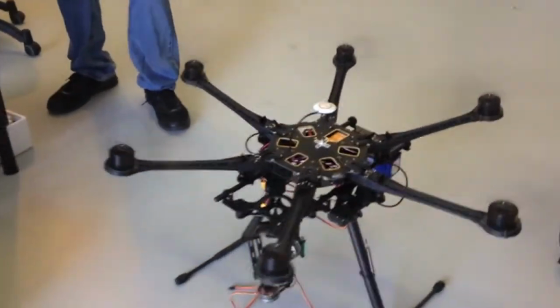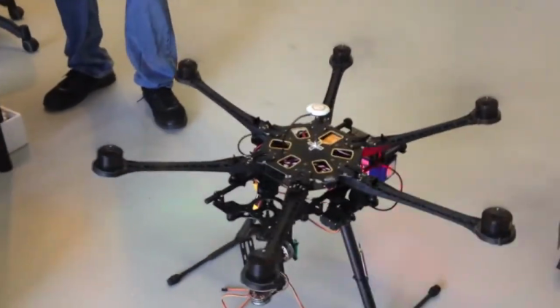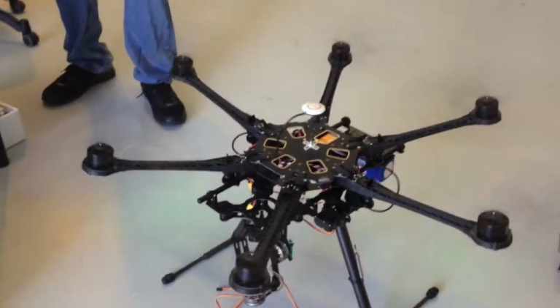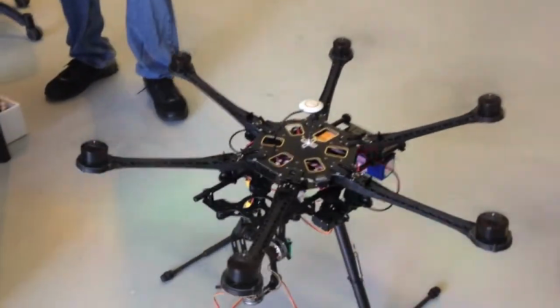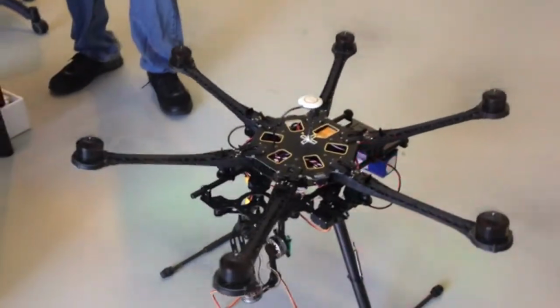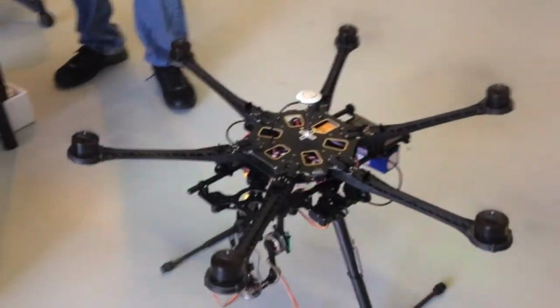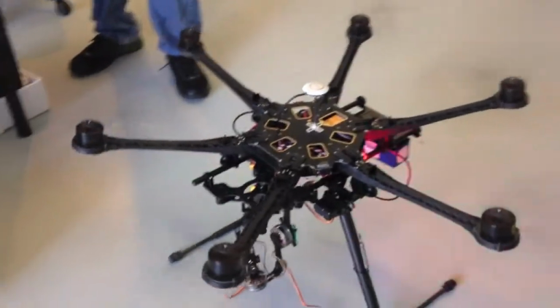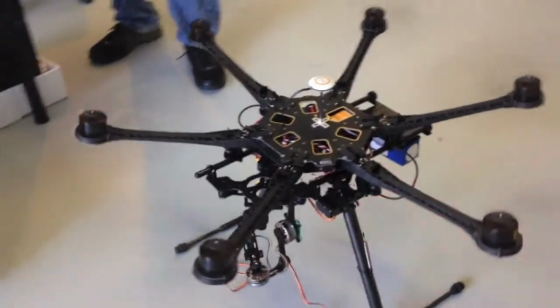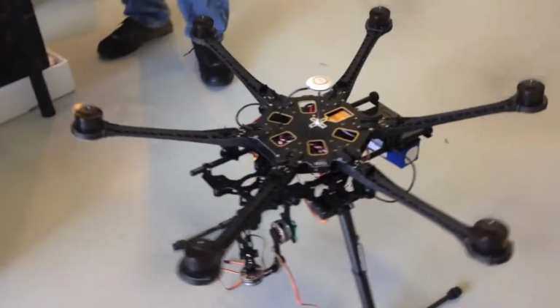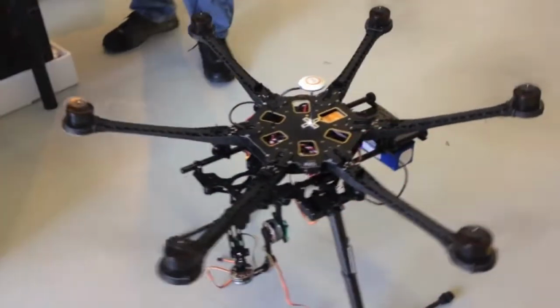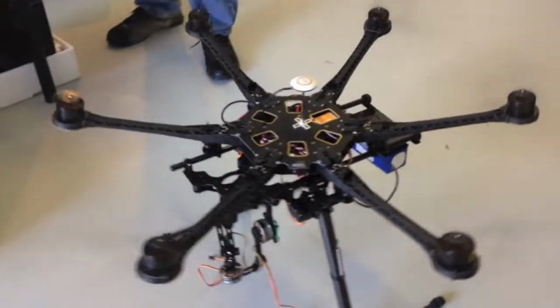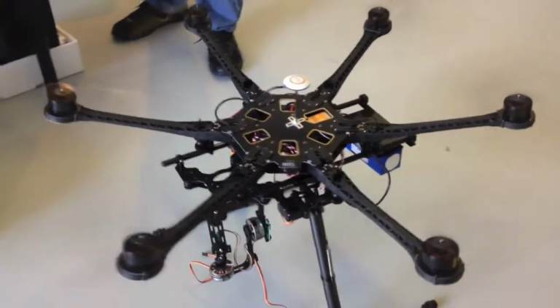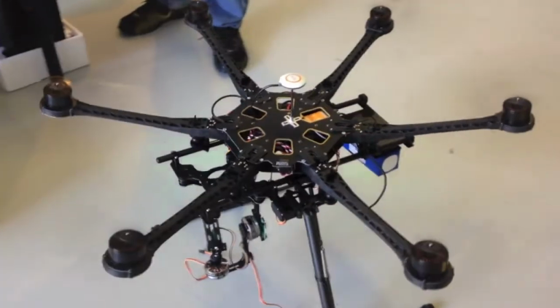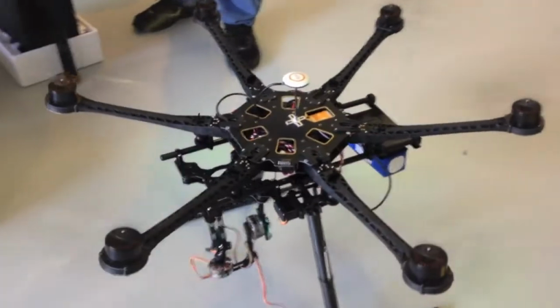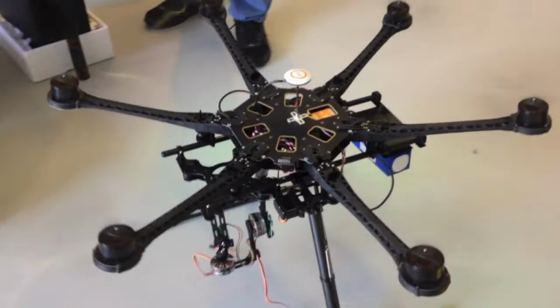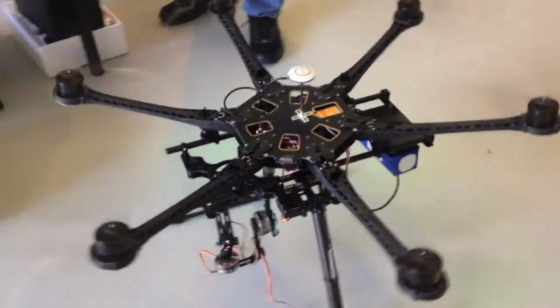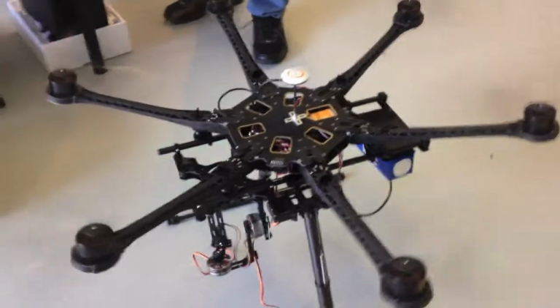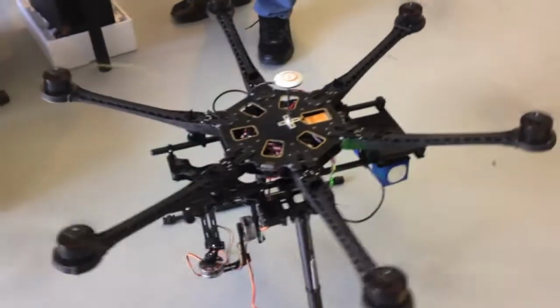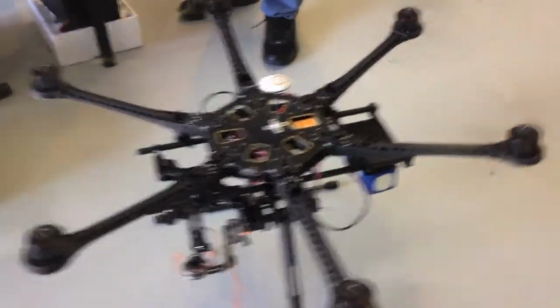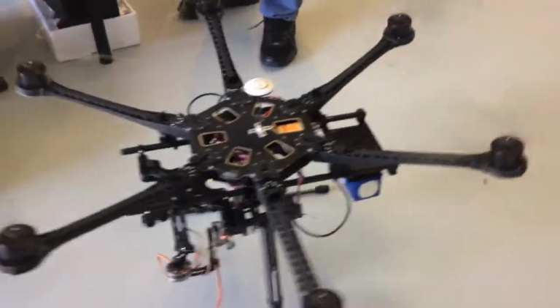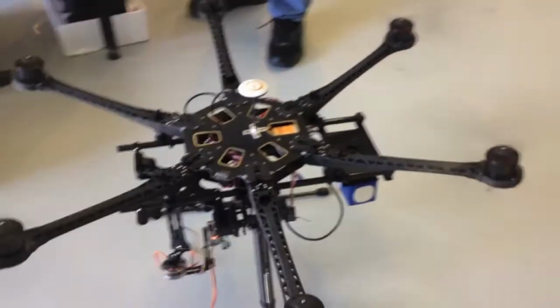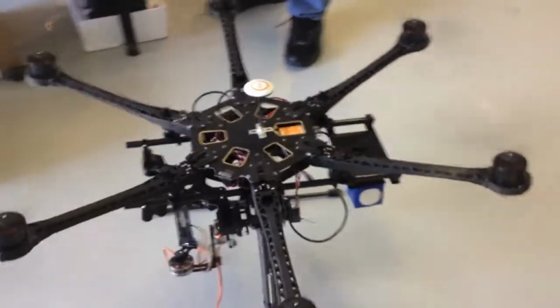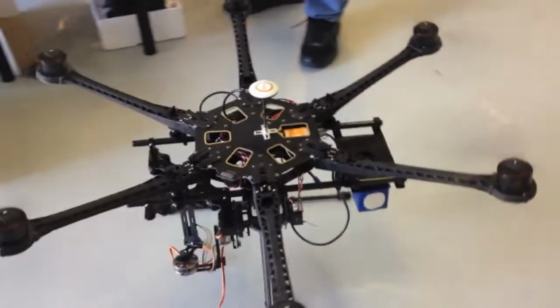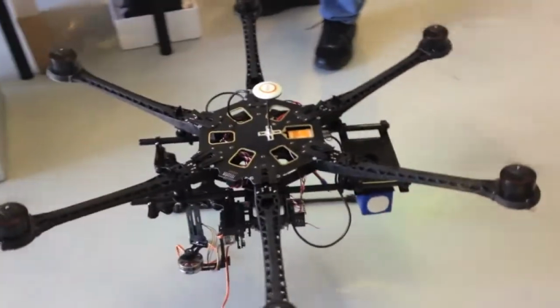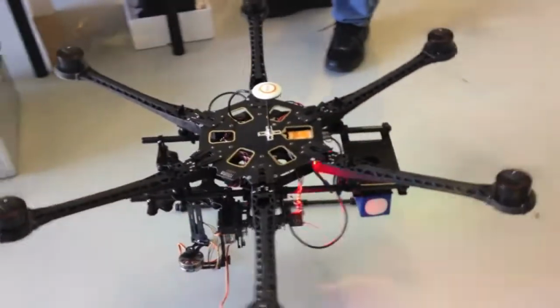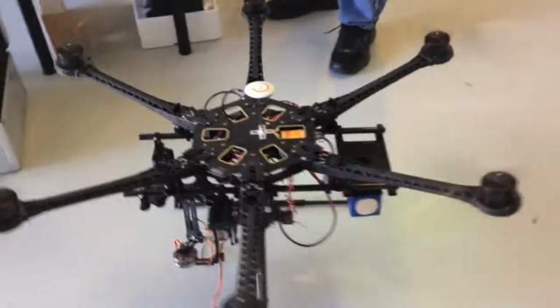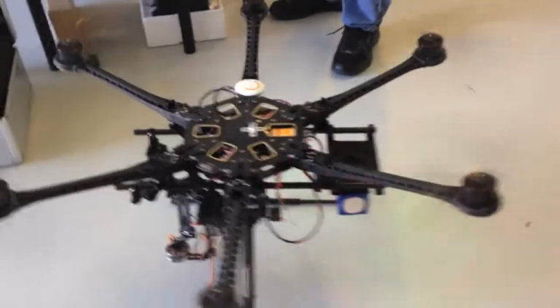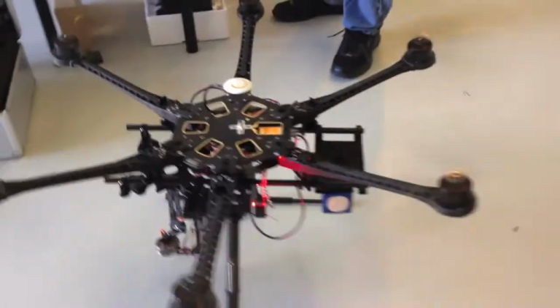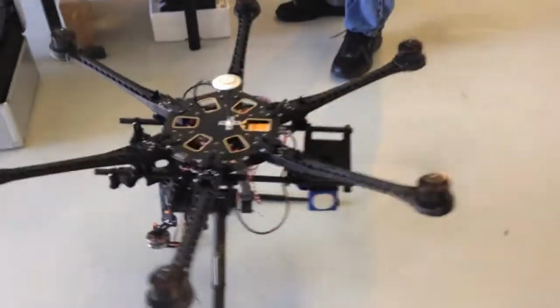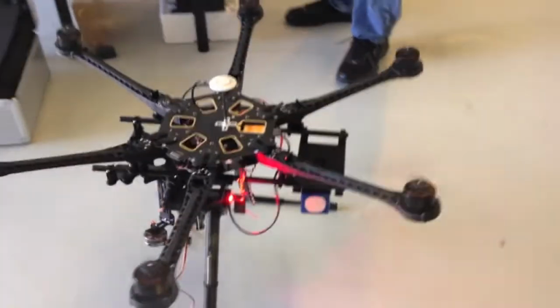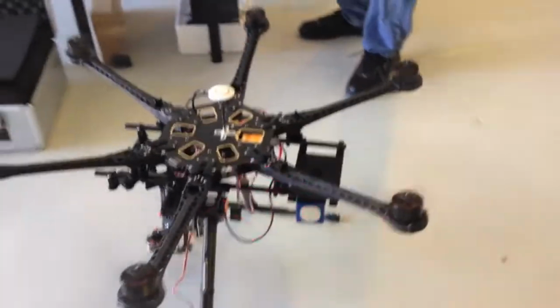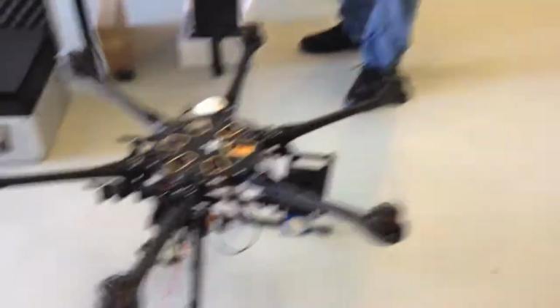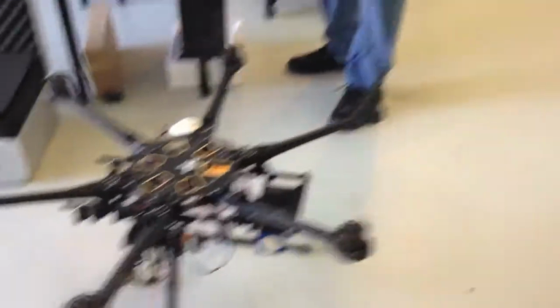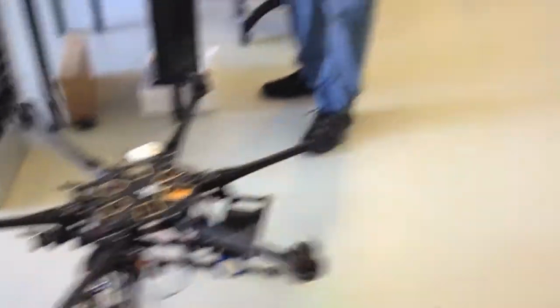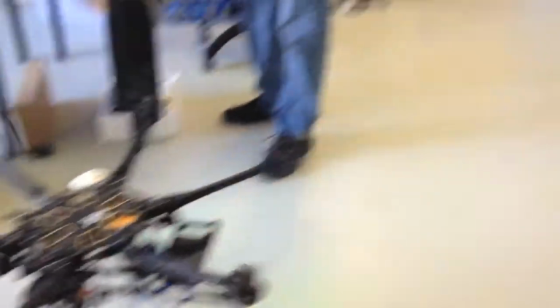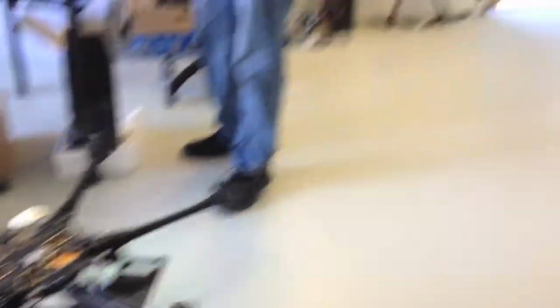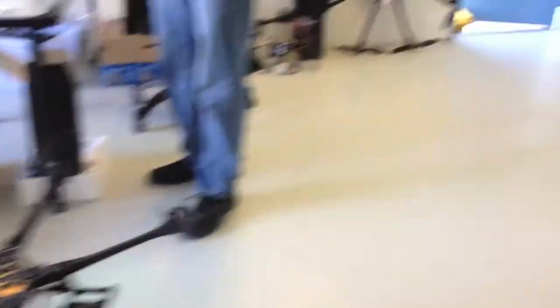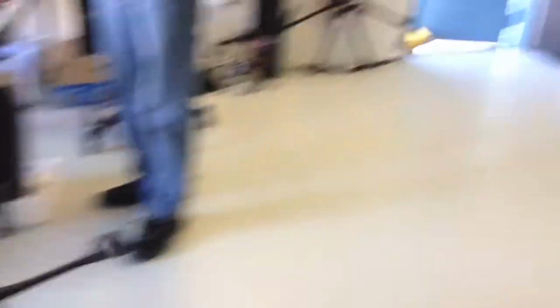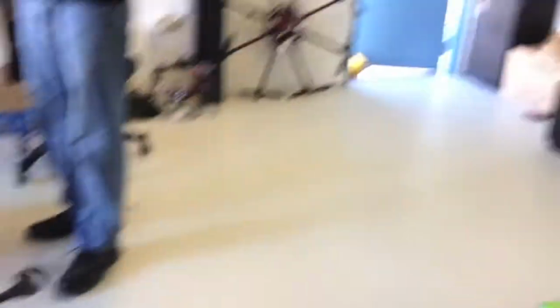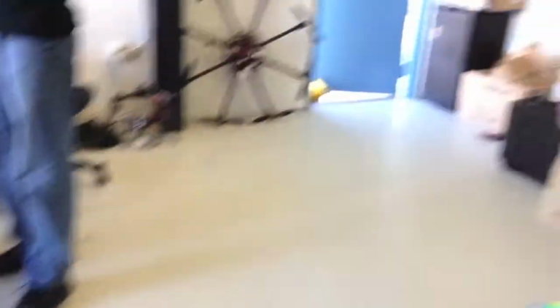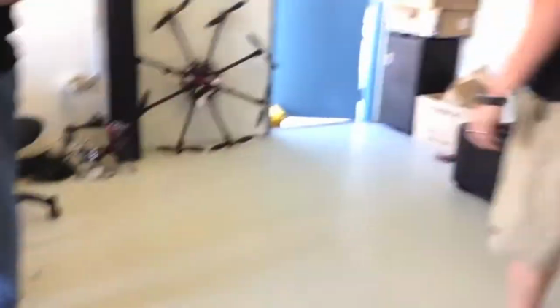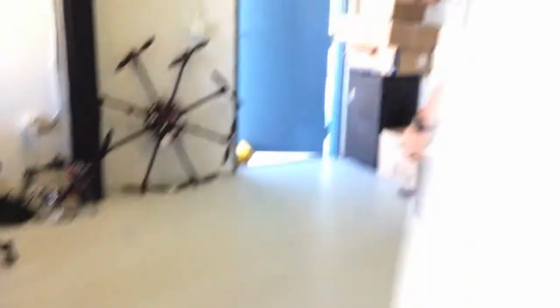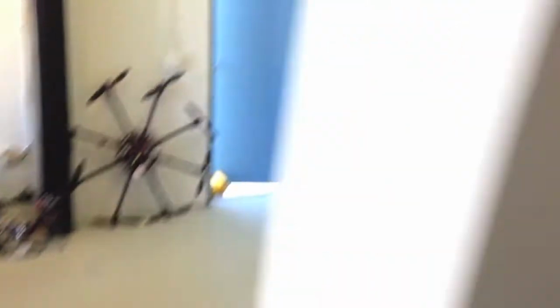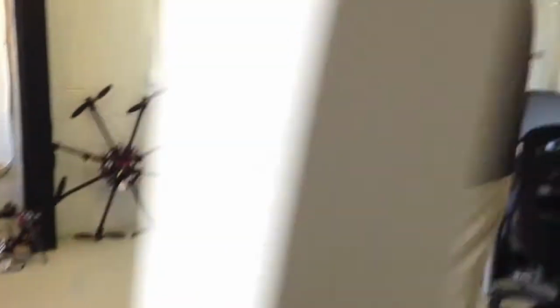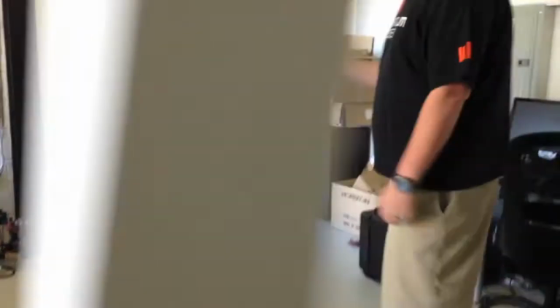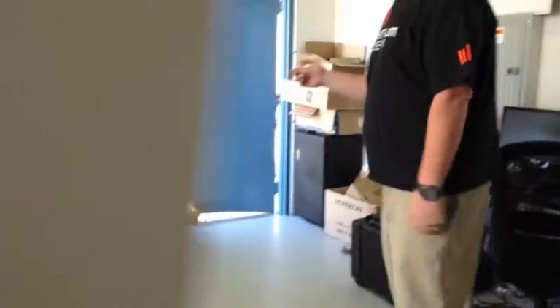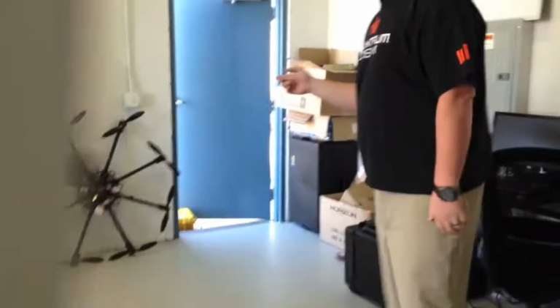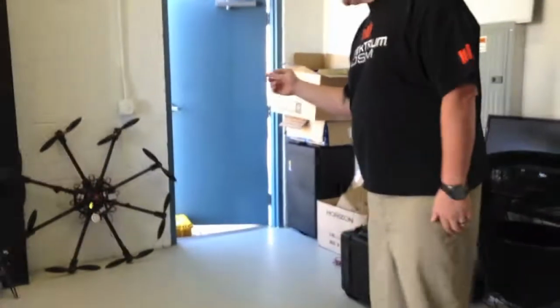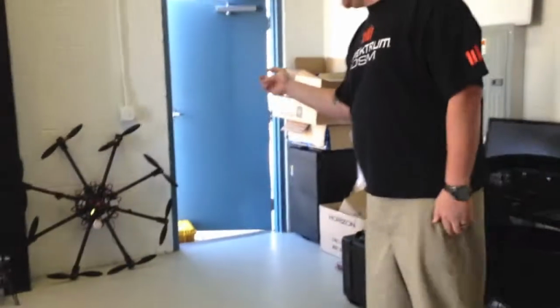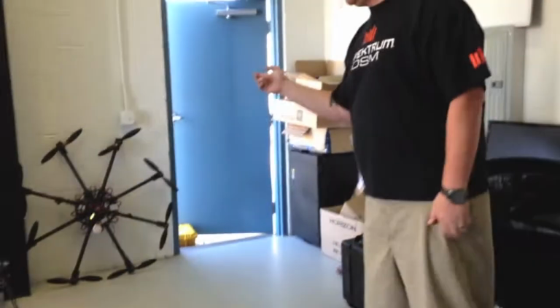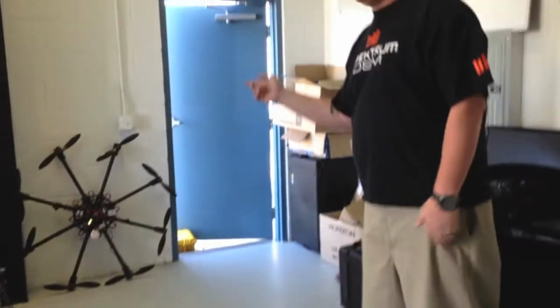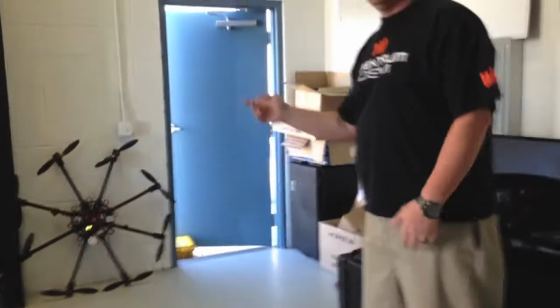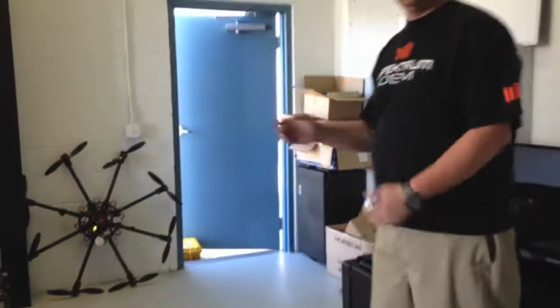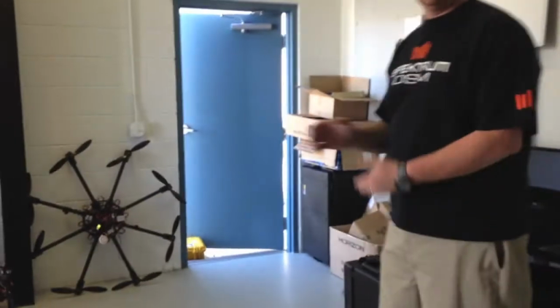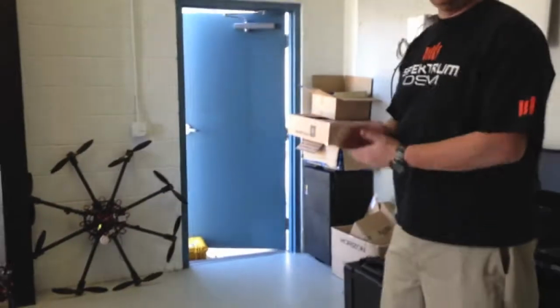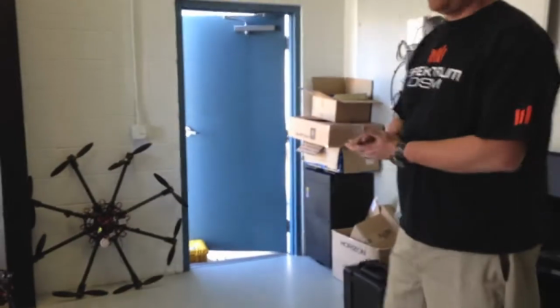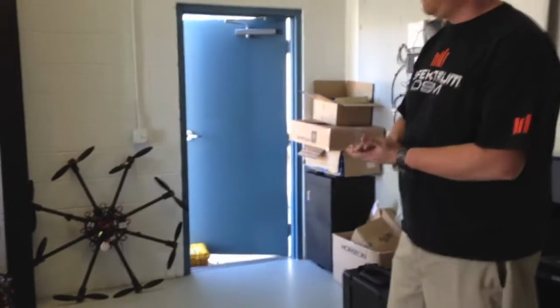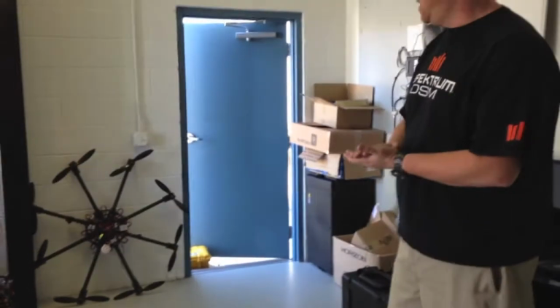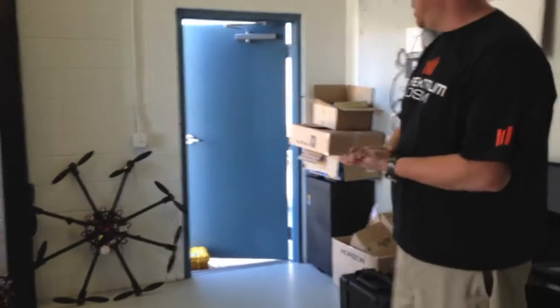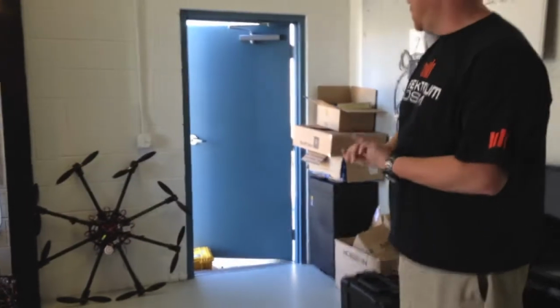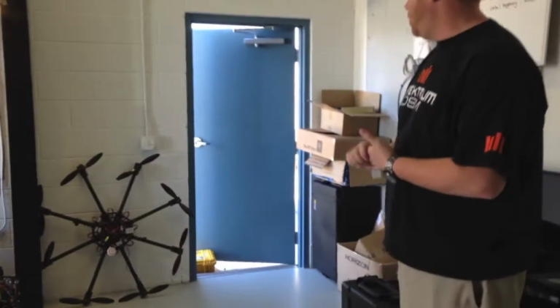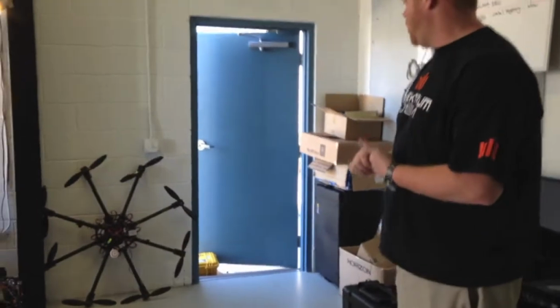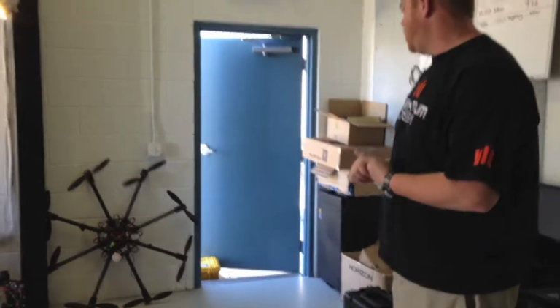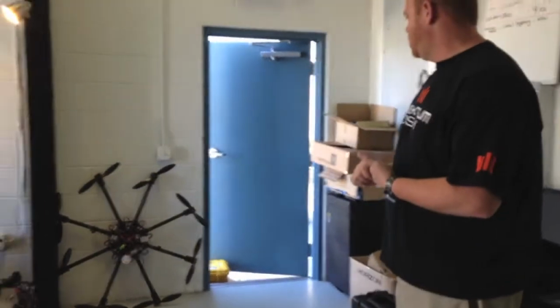And walking on back, we've got one of our DSLR Pros here just about ready to go out.